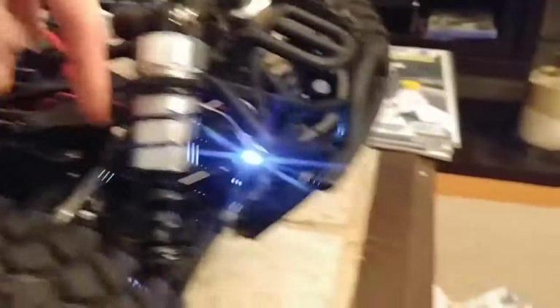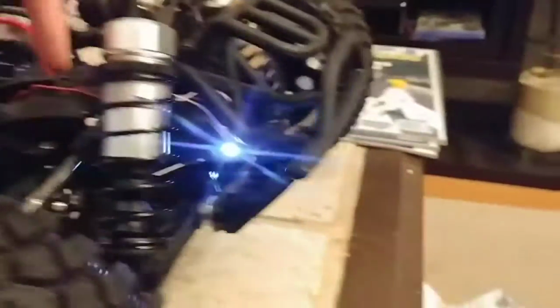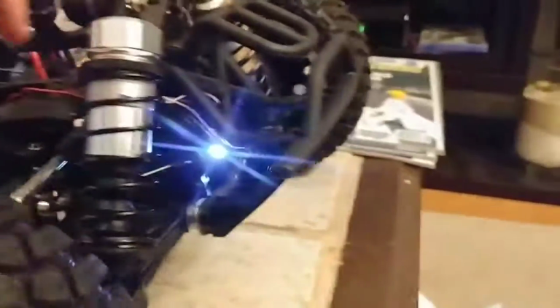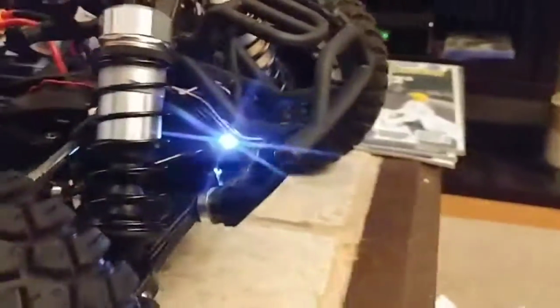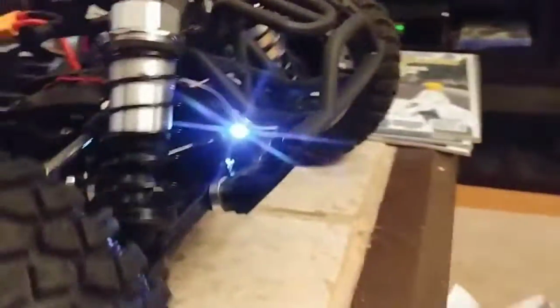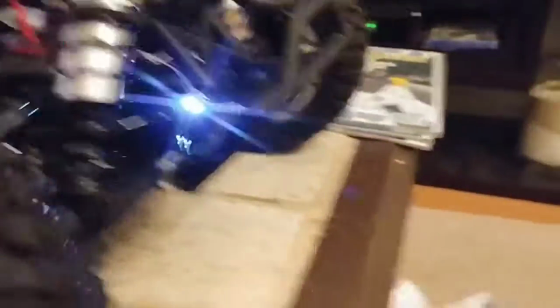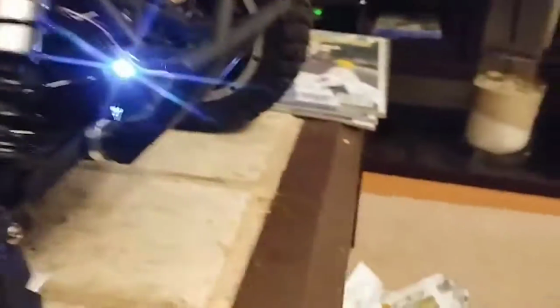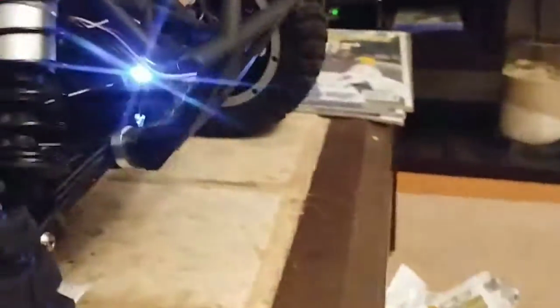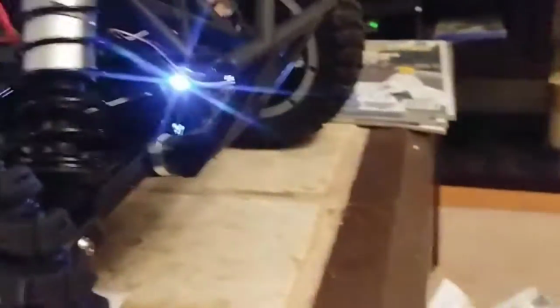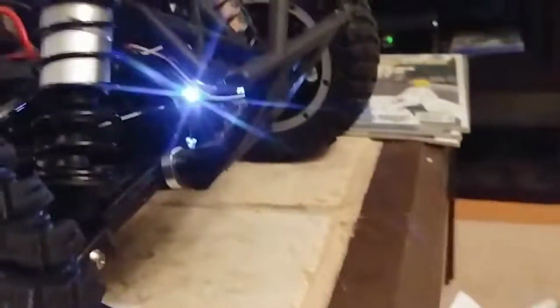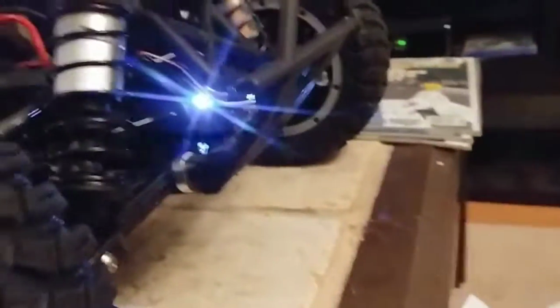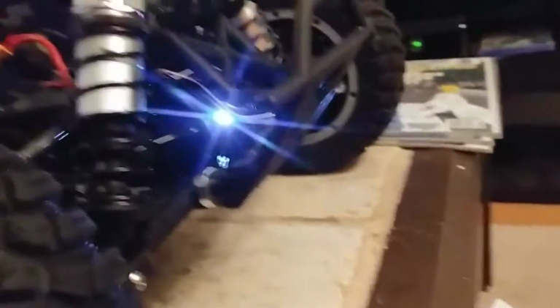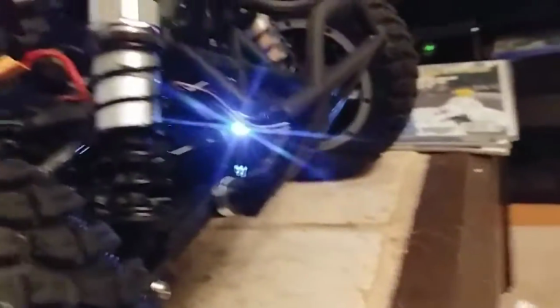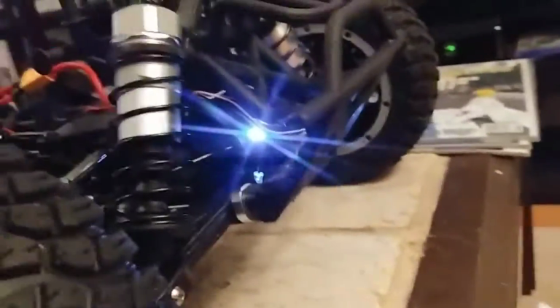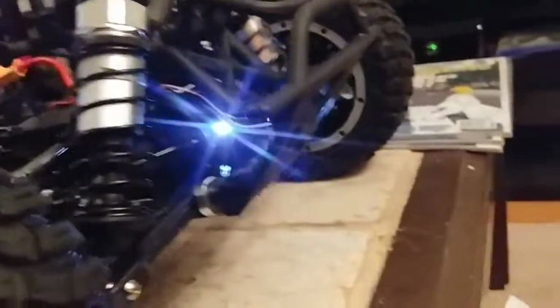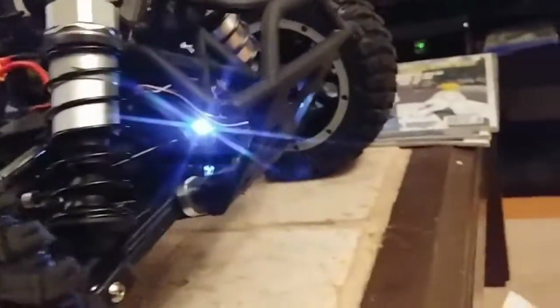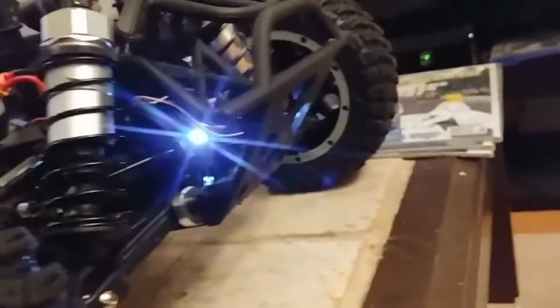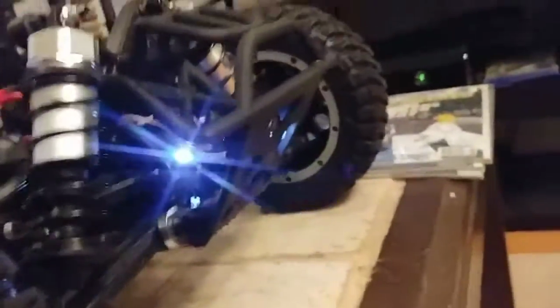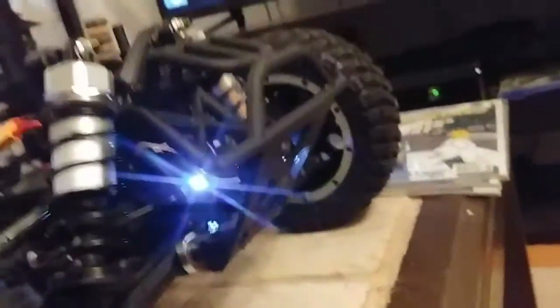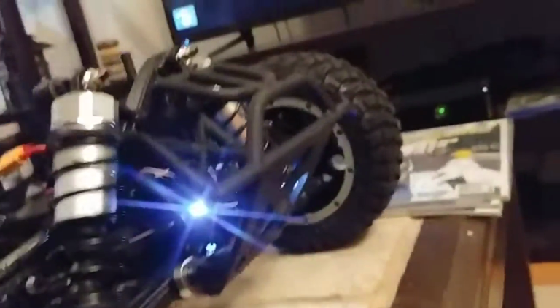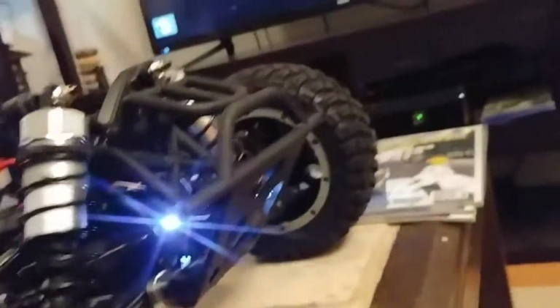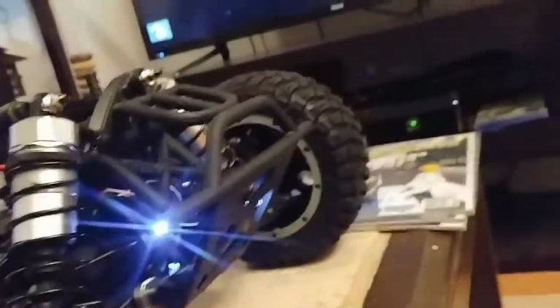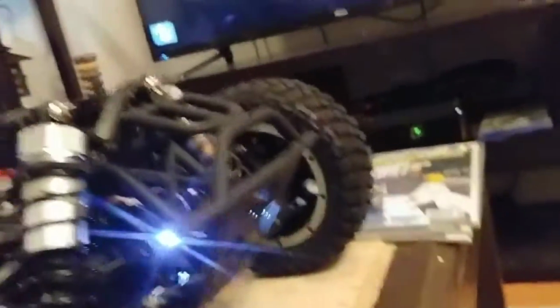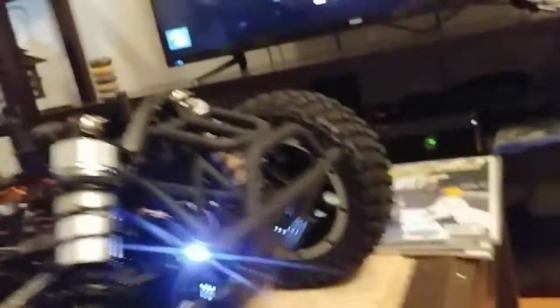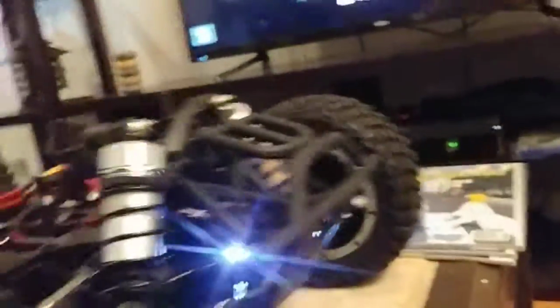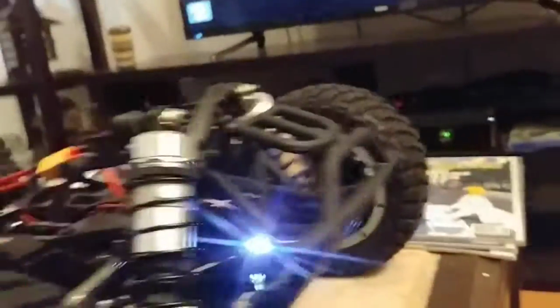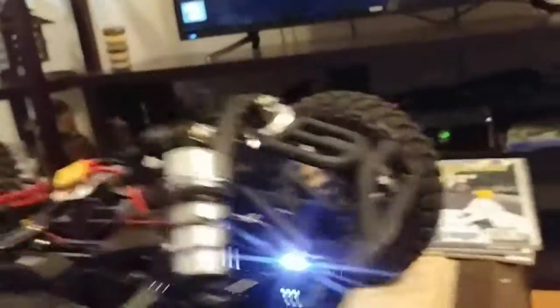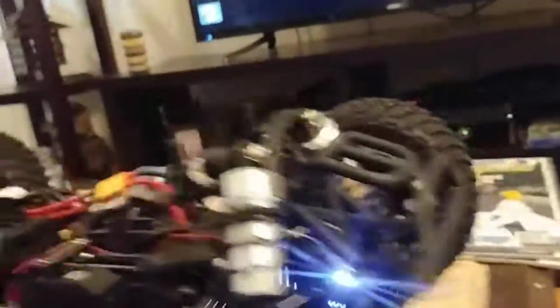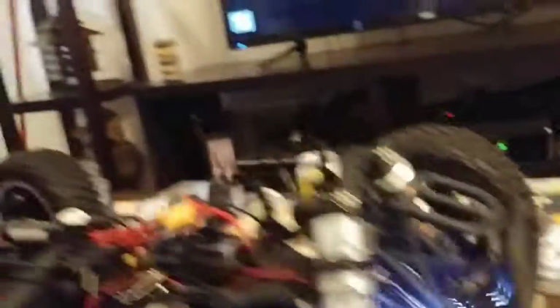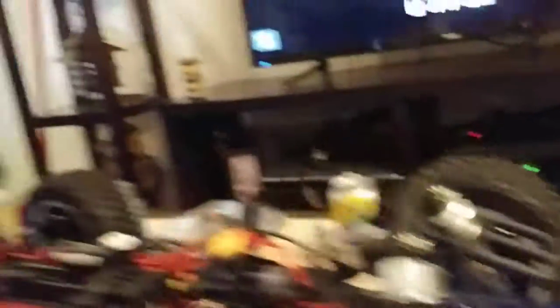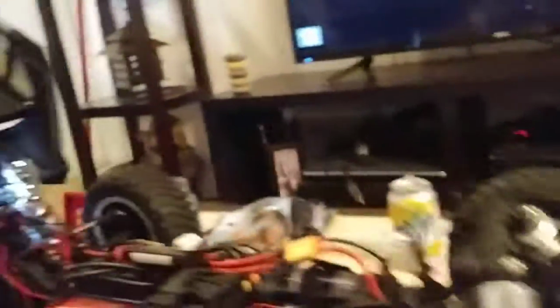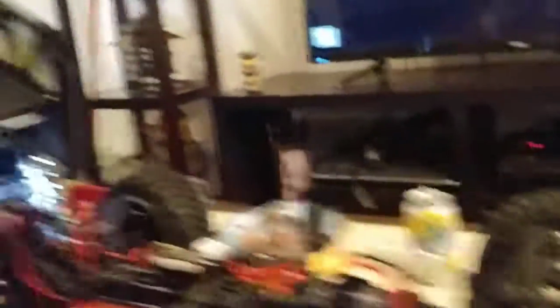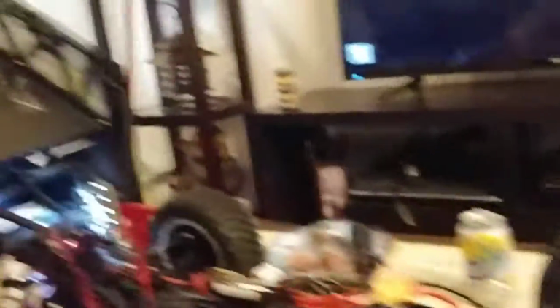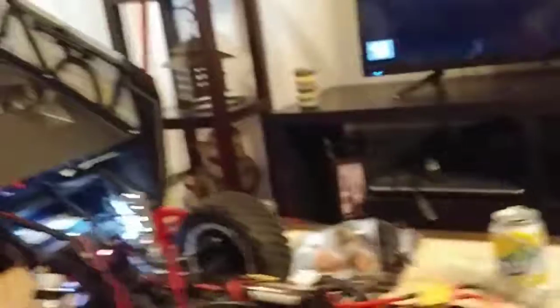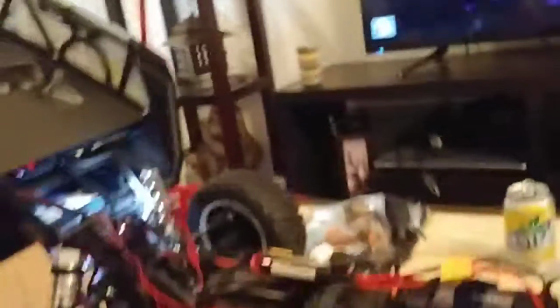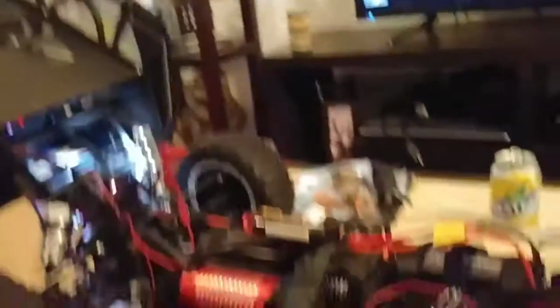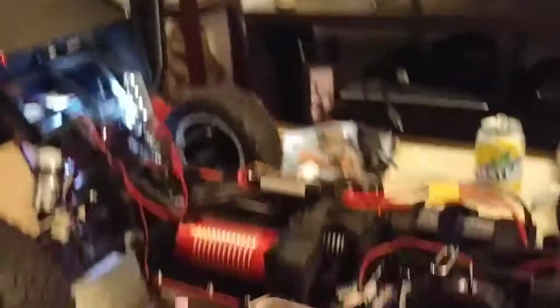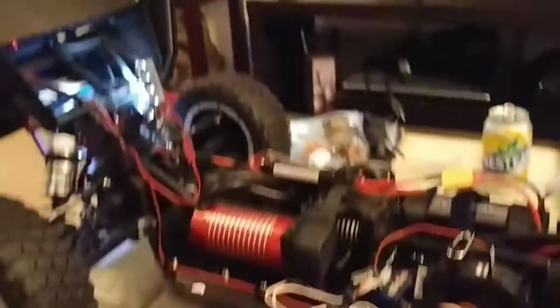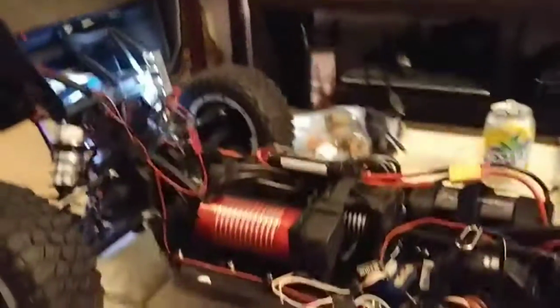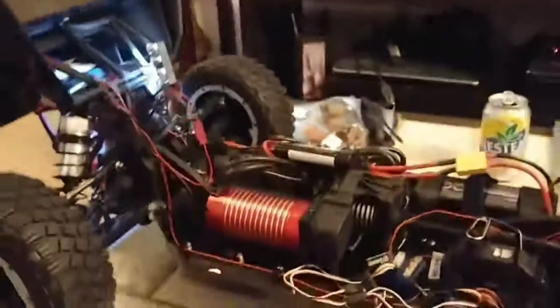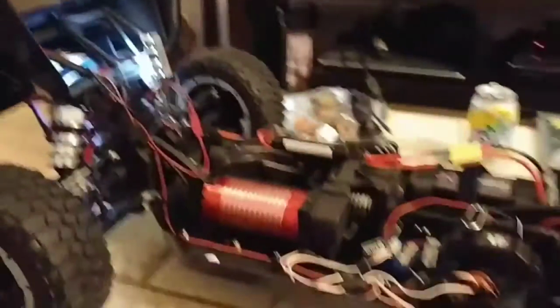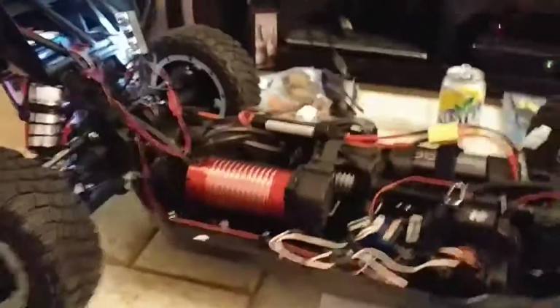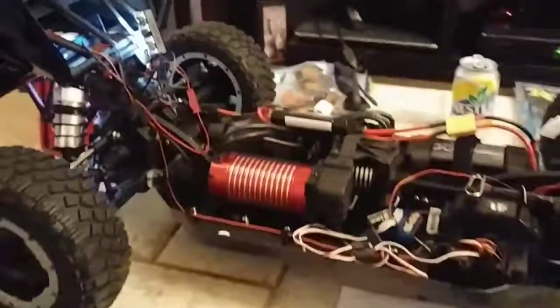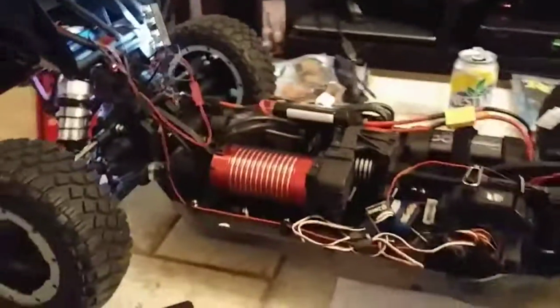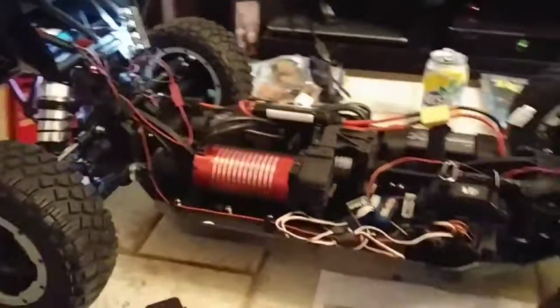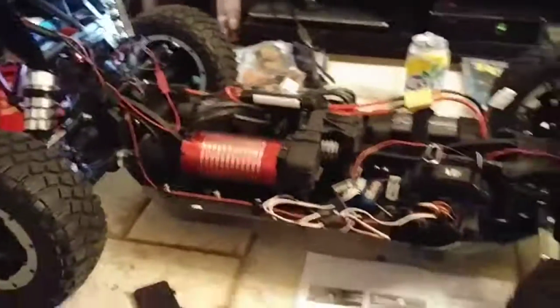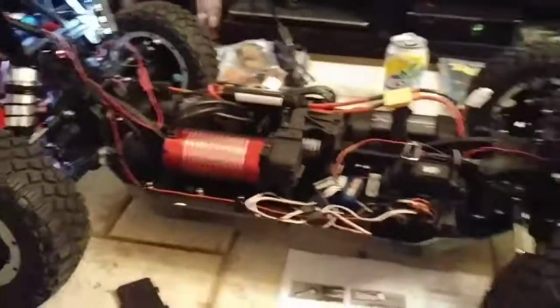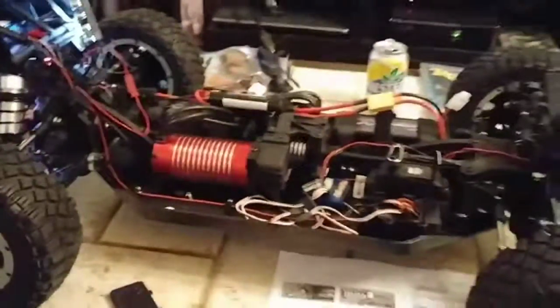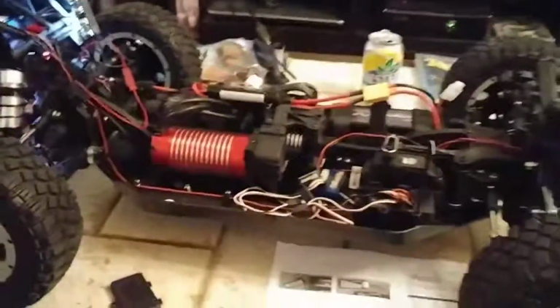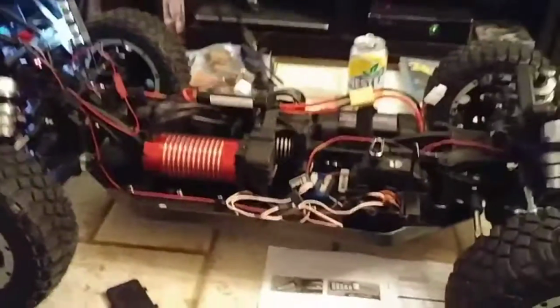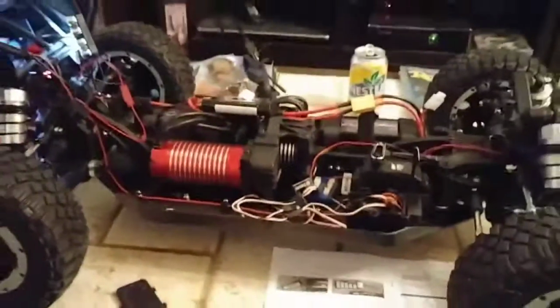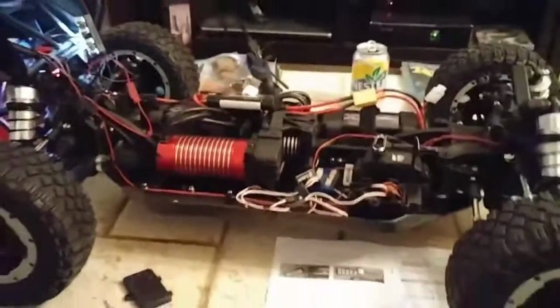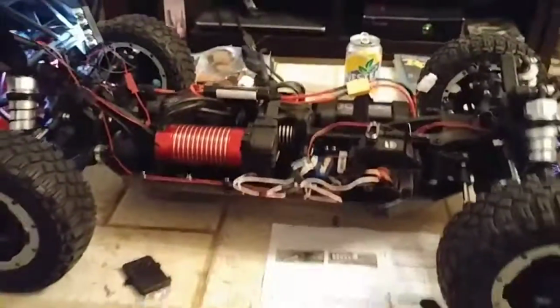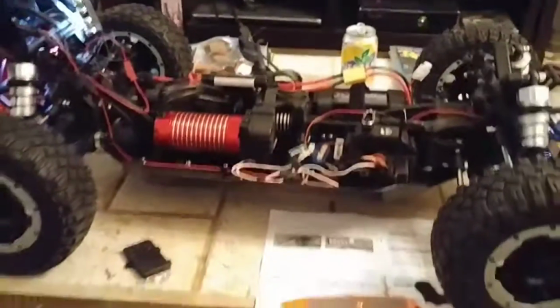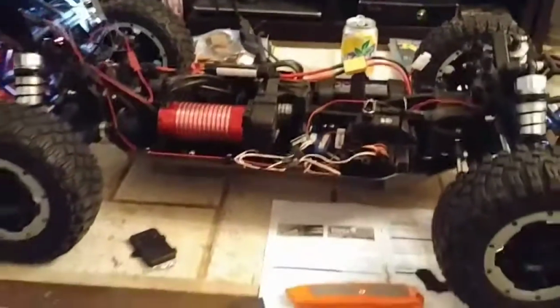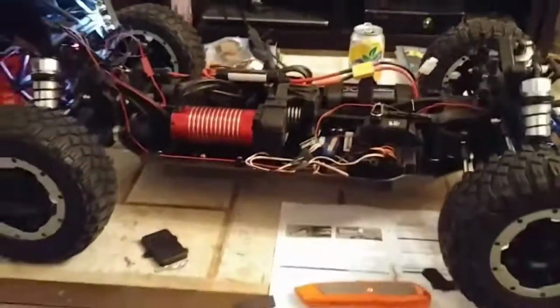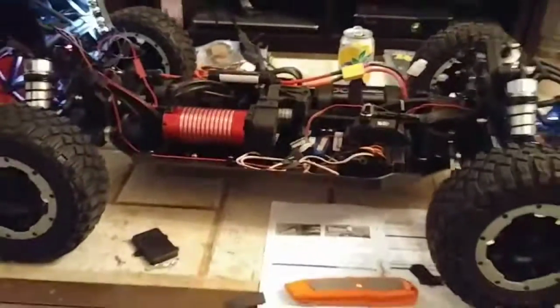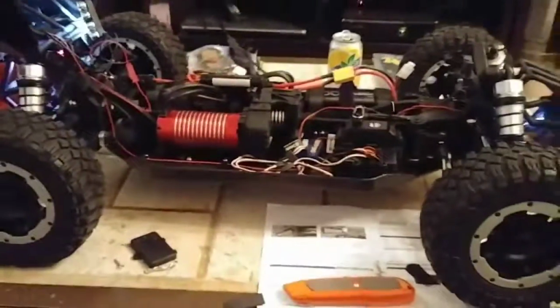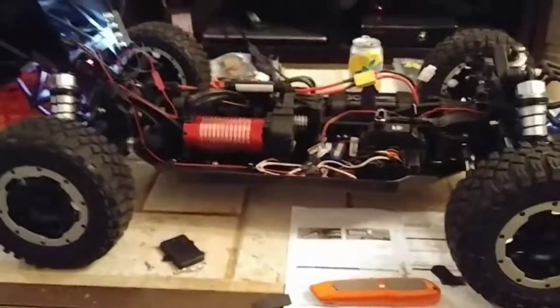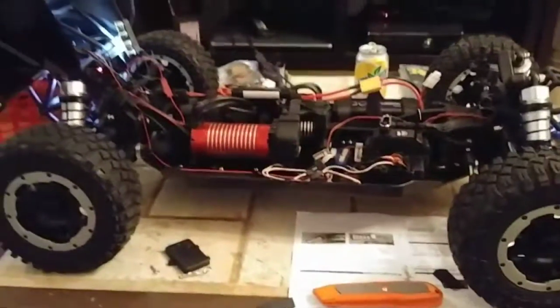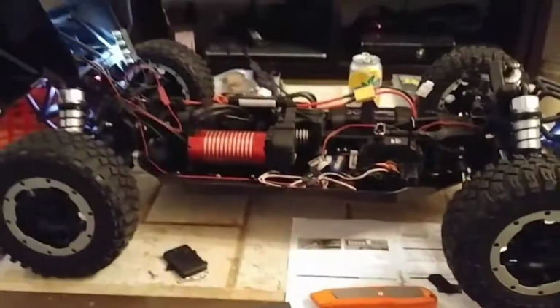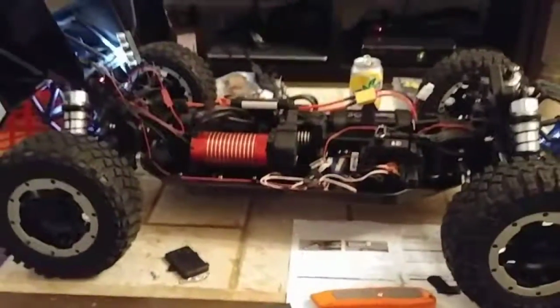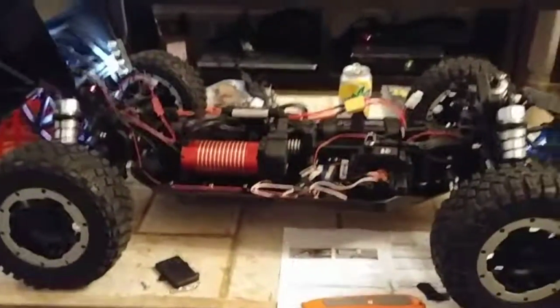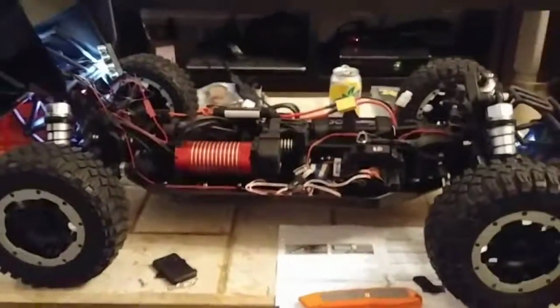So yeah, once I get all the lights installed and everything, I'll show you guys an update. Back soon, peace.